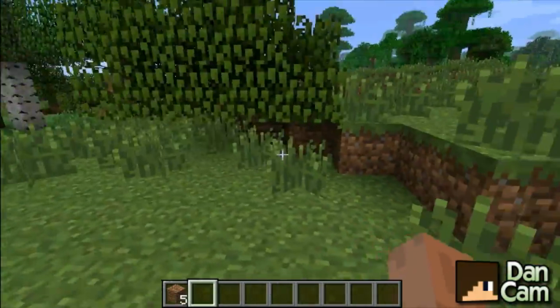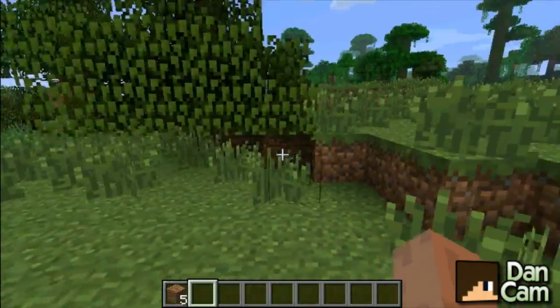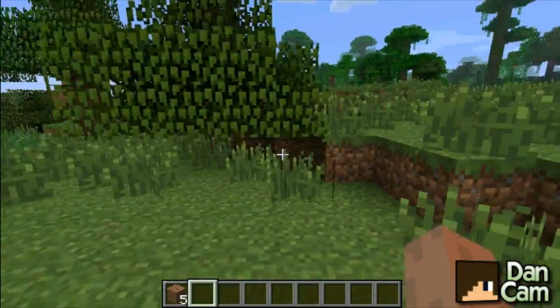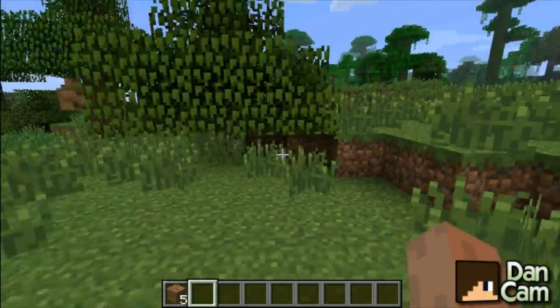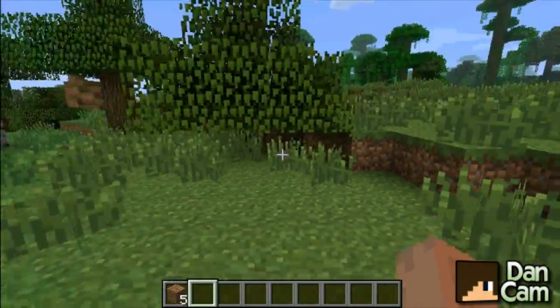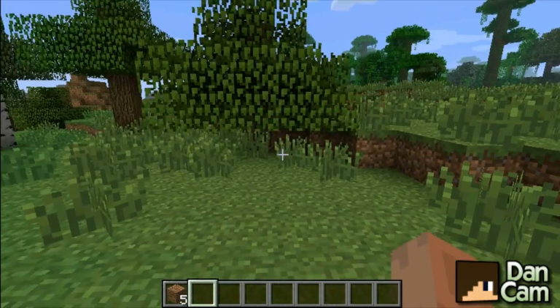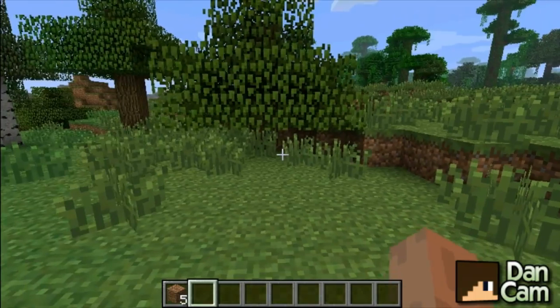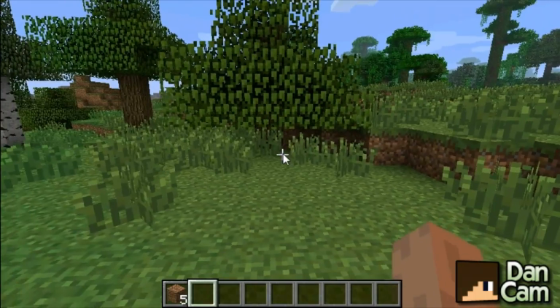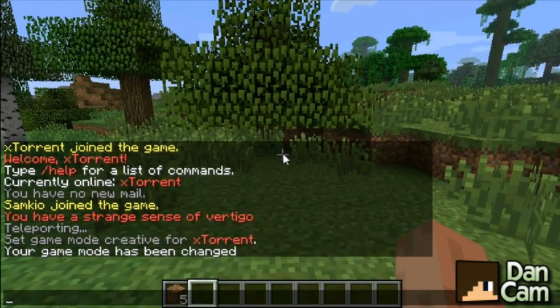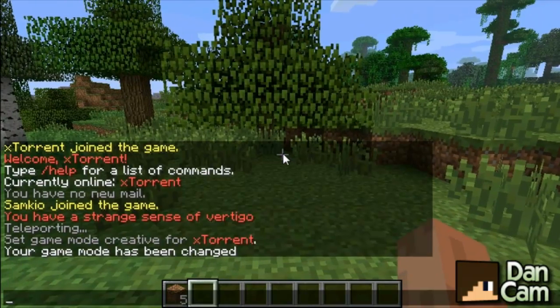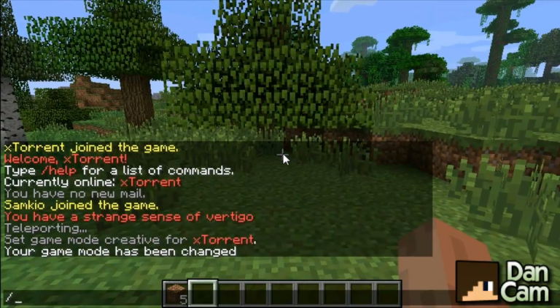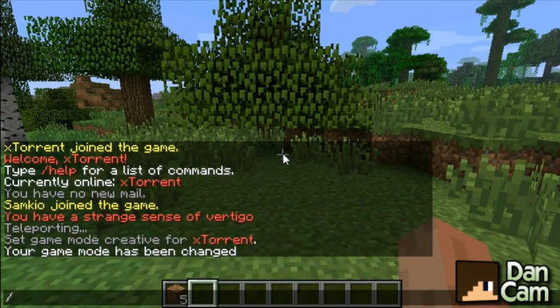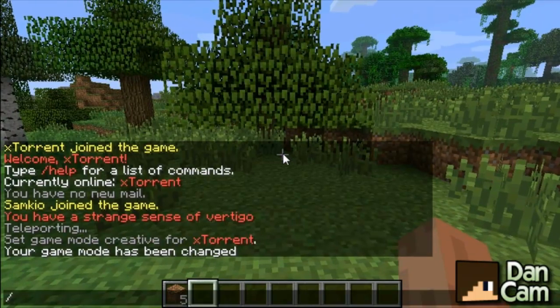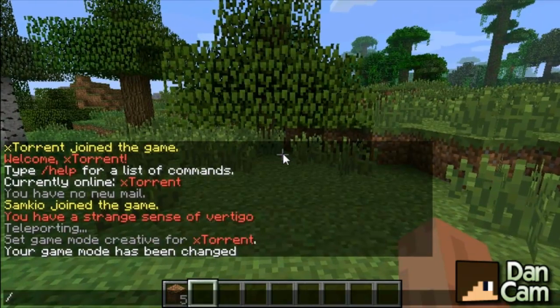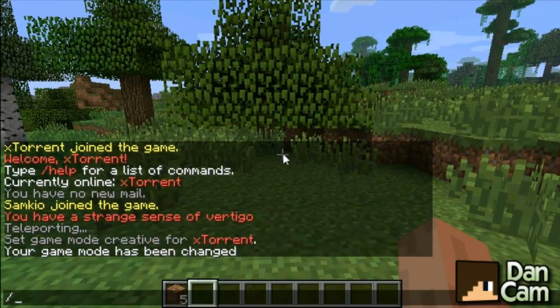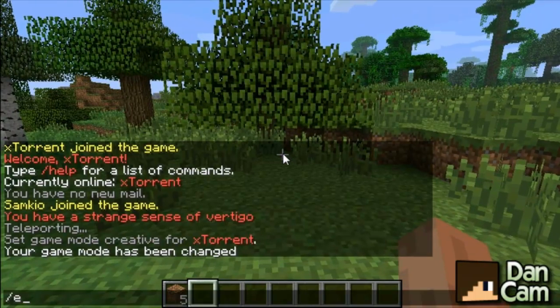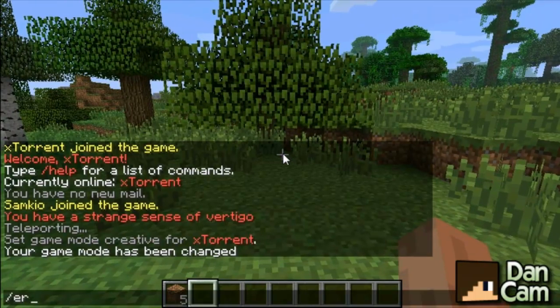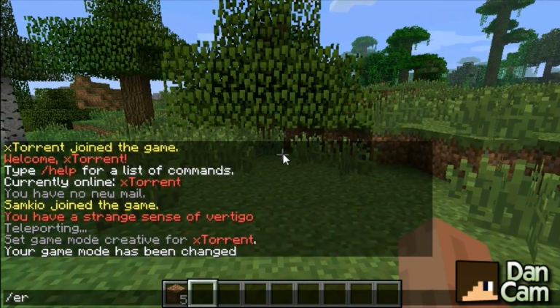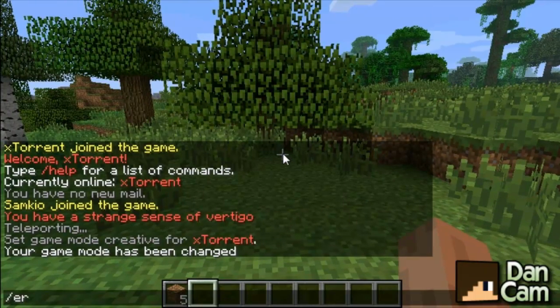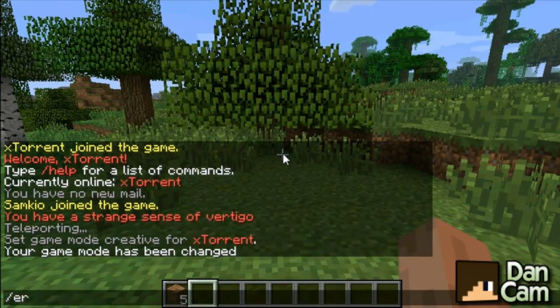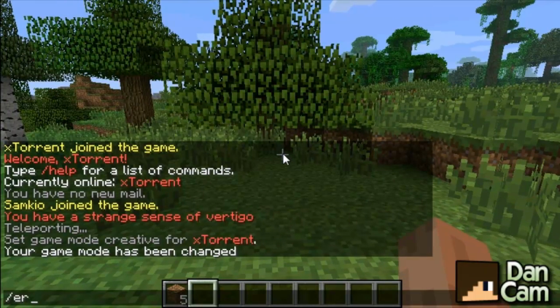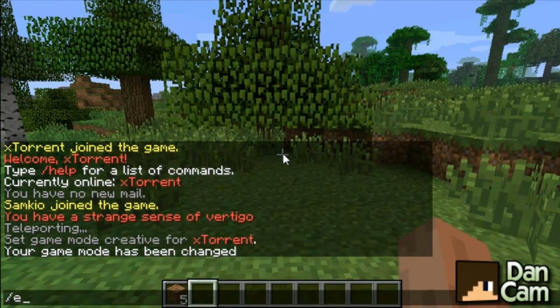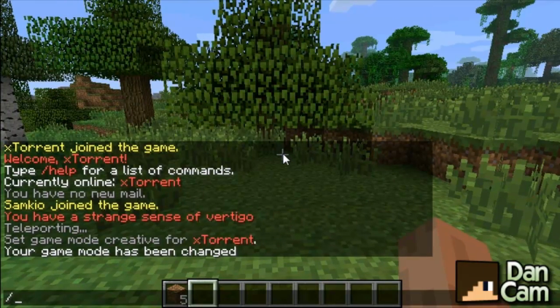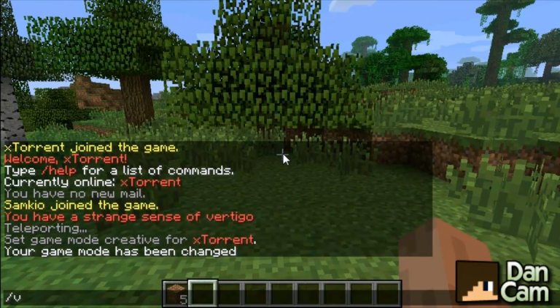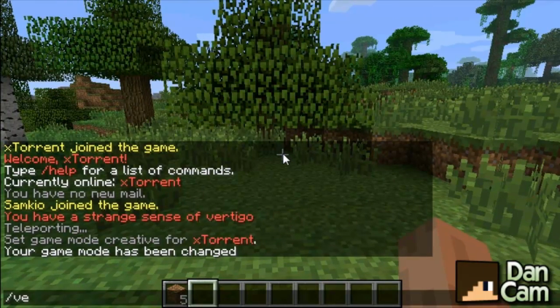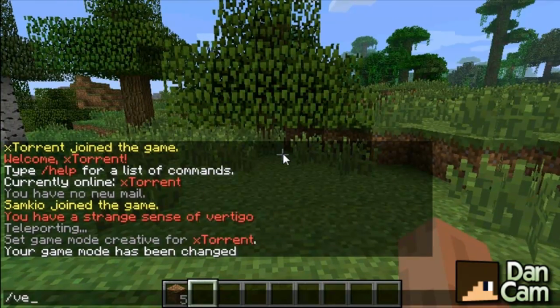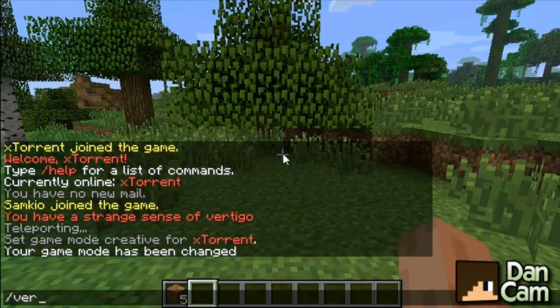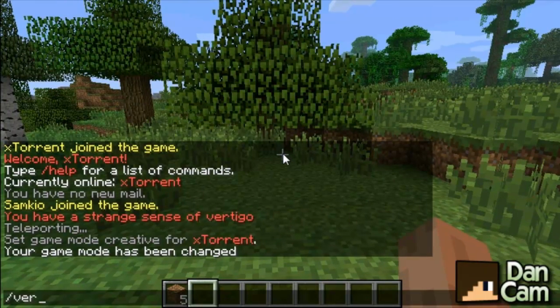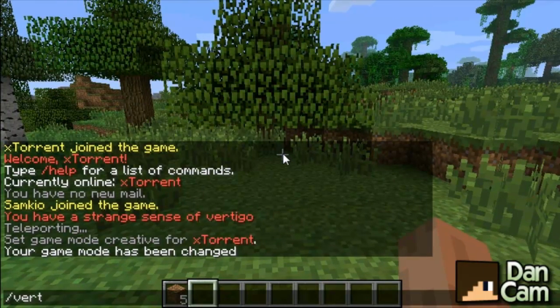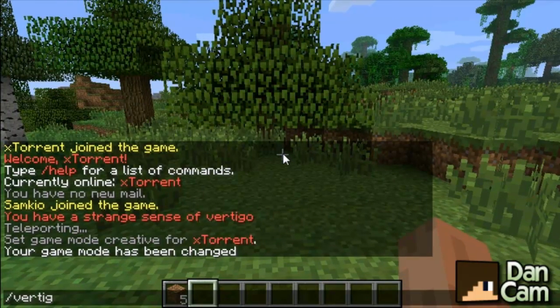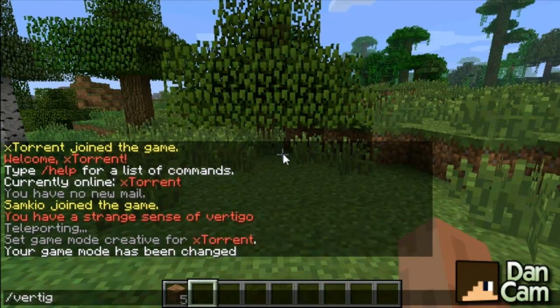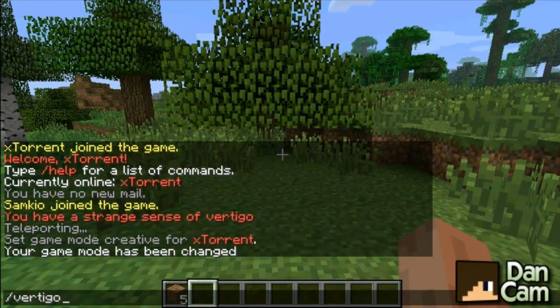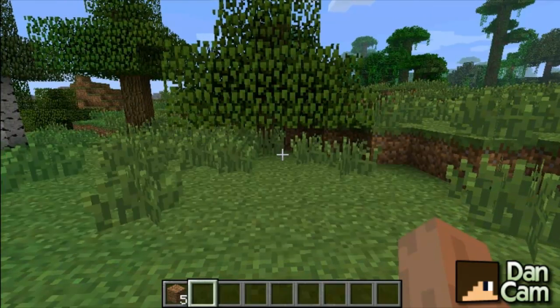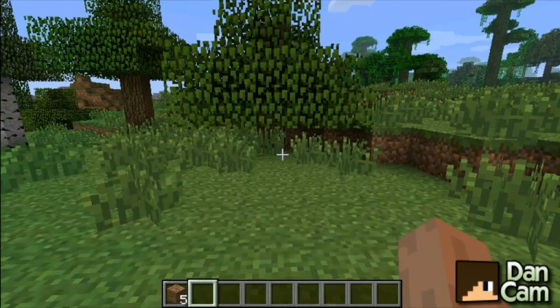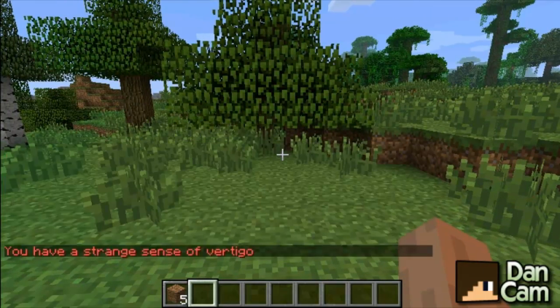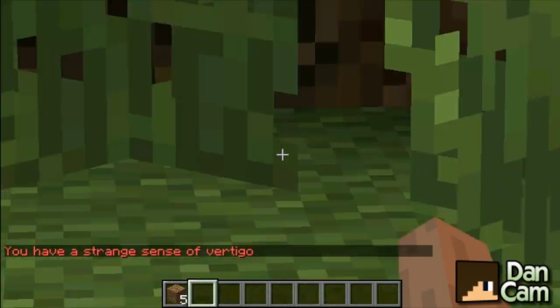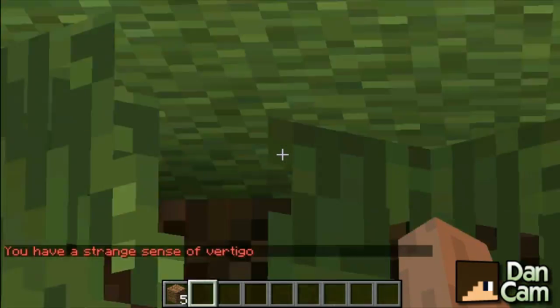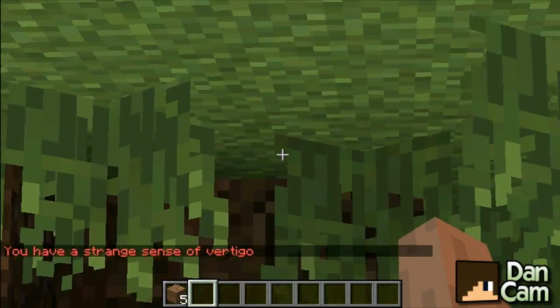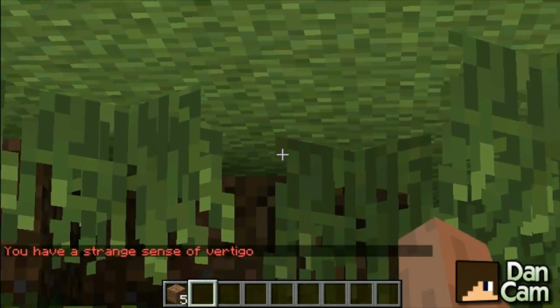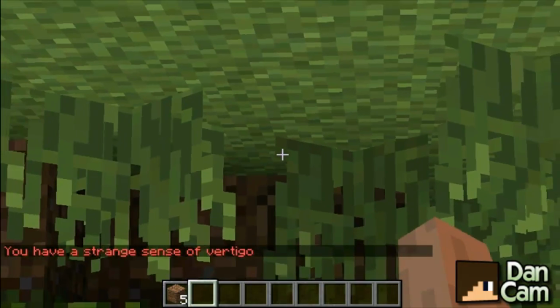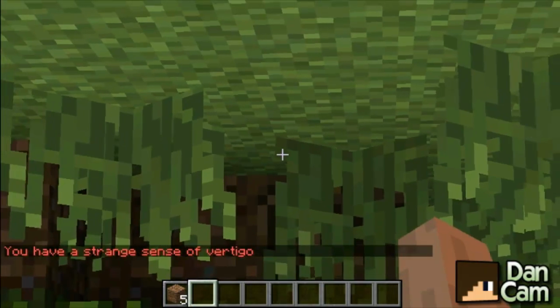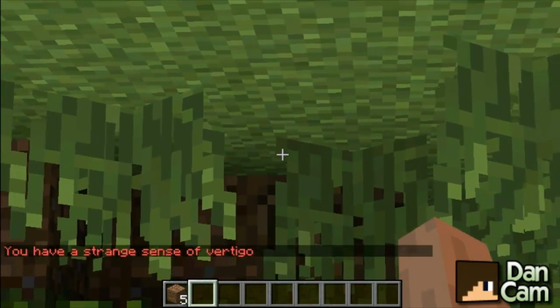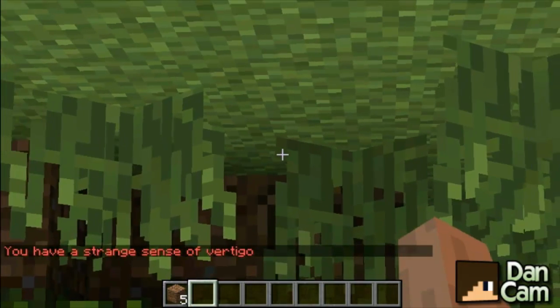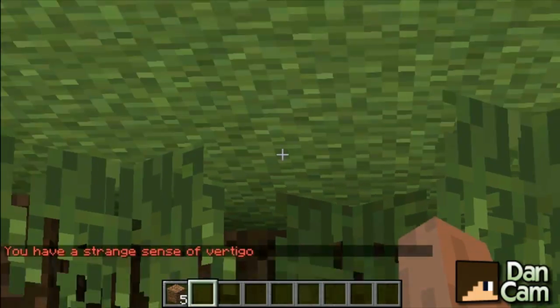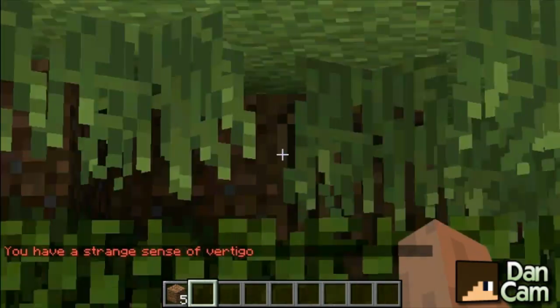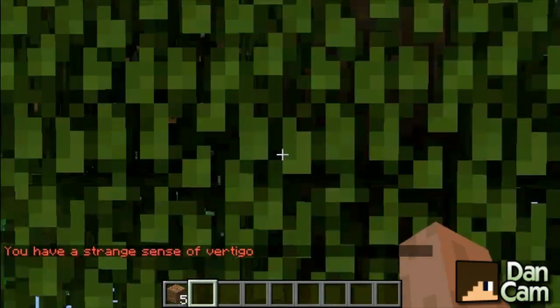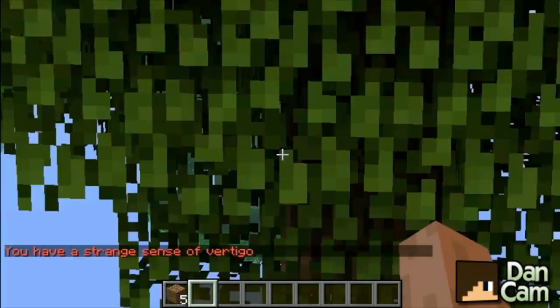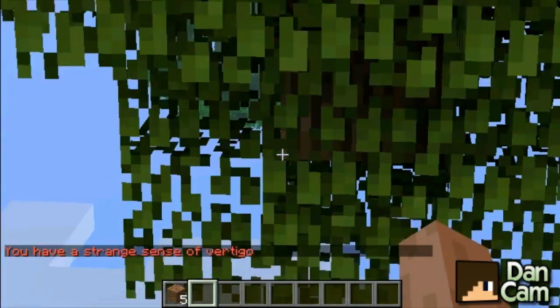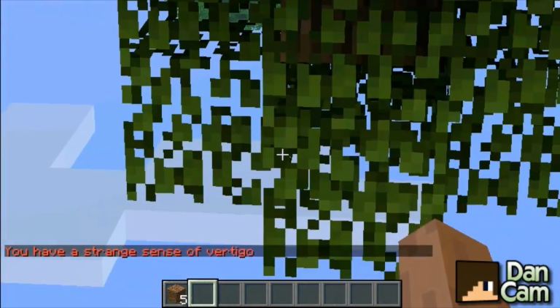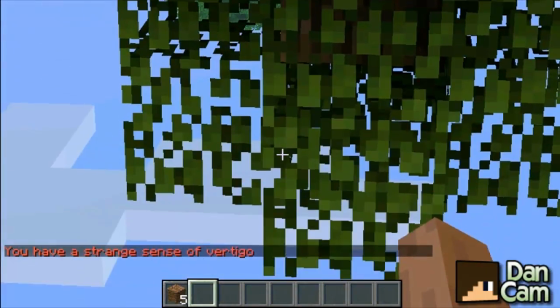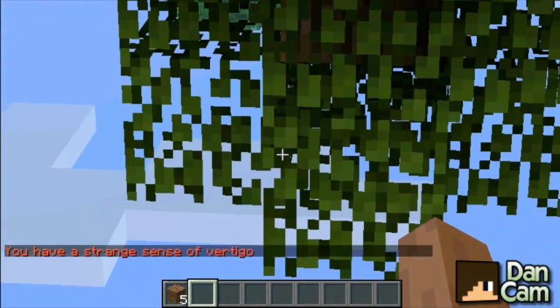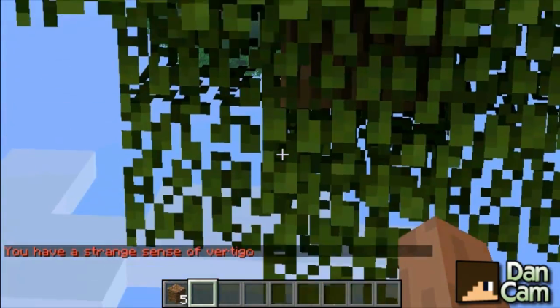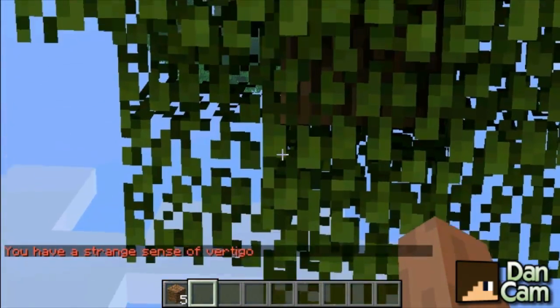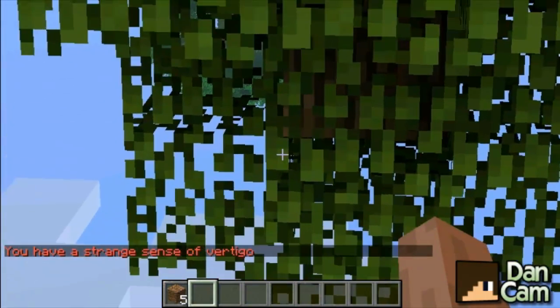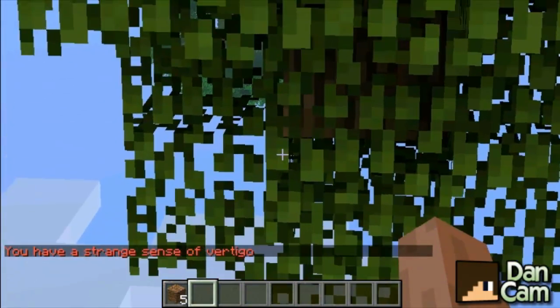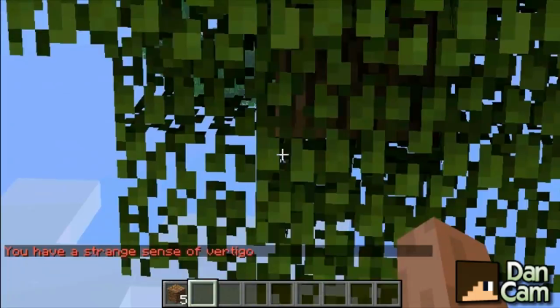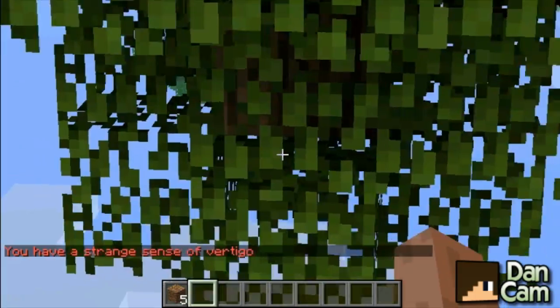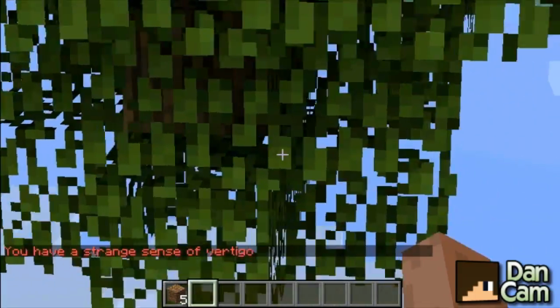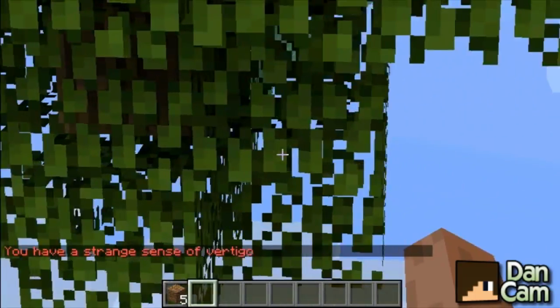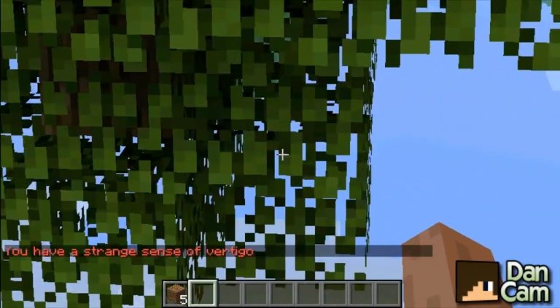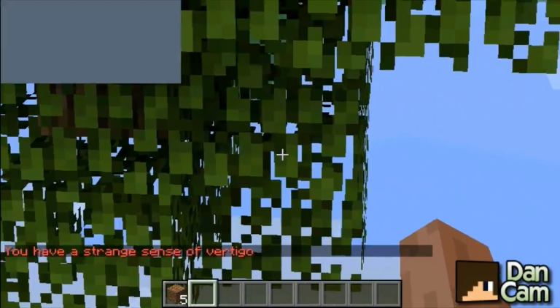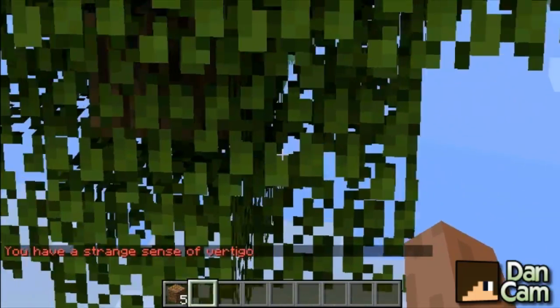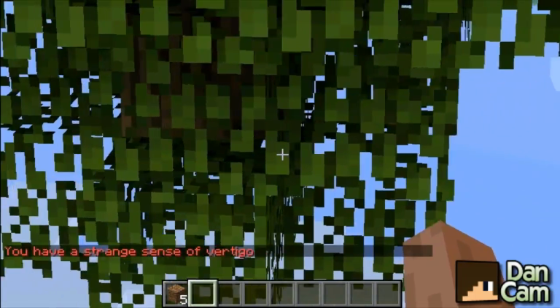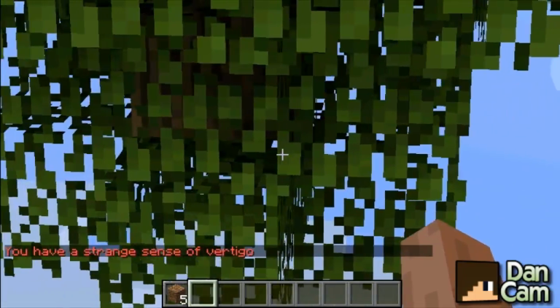The other command is vertigo player and the player name. So I think you've got to go player X Torrents.